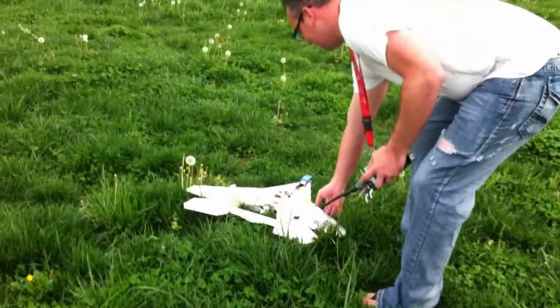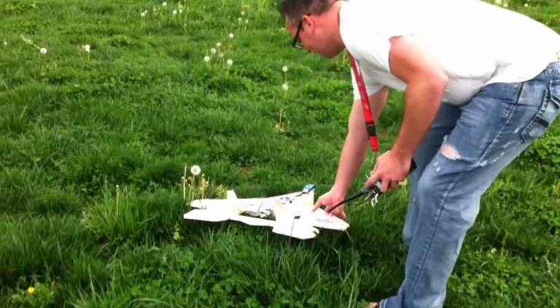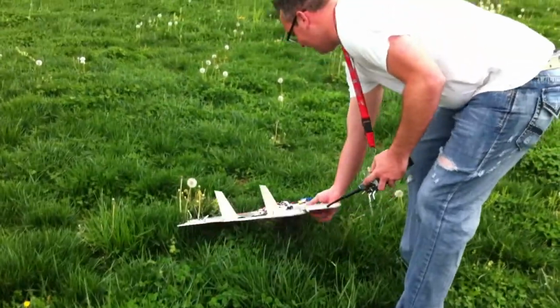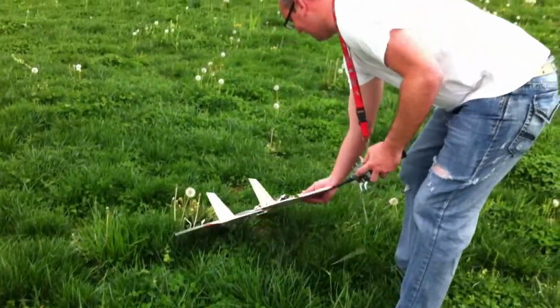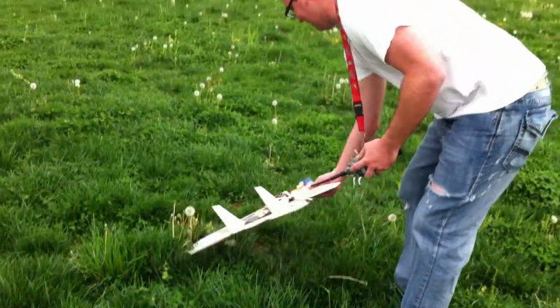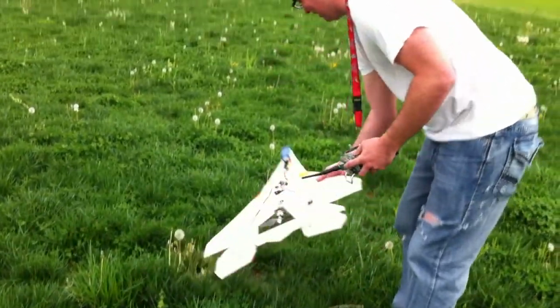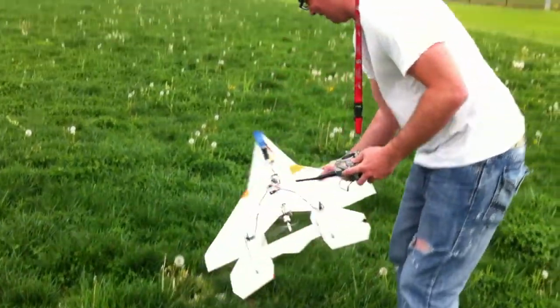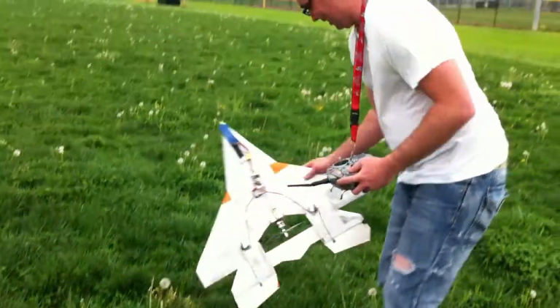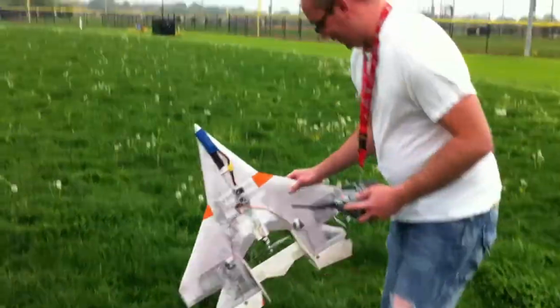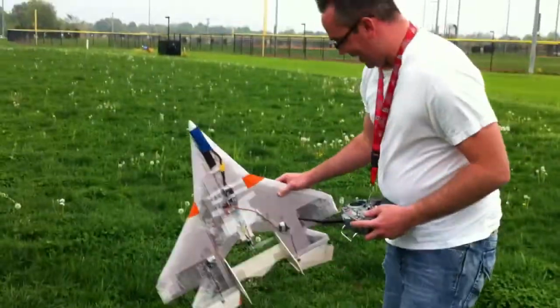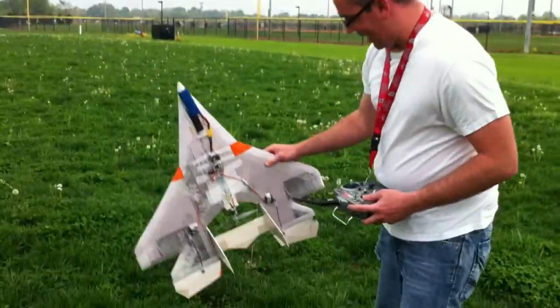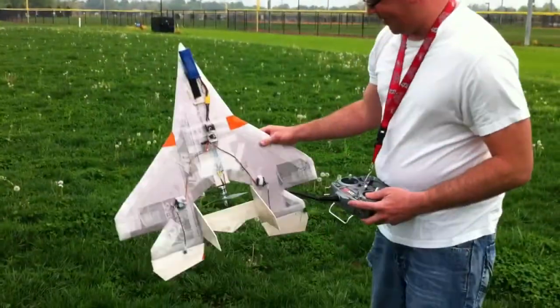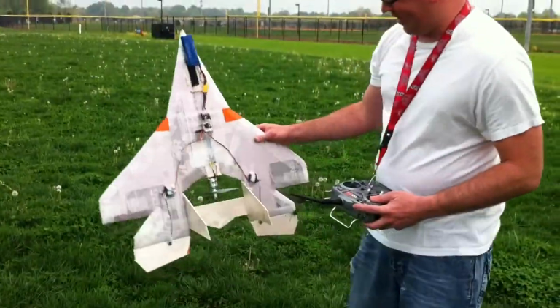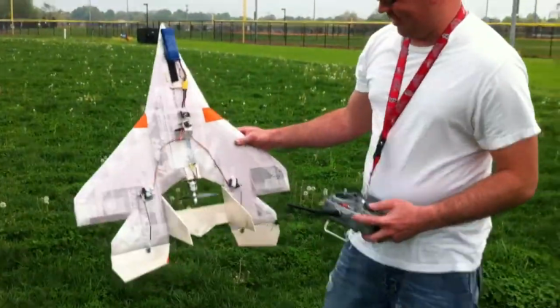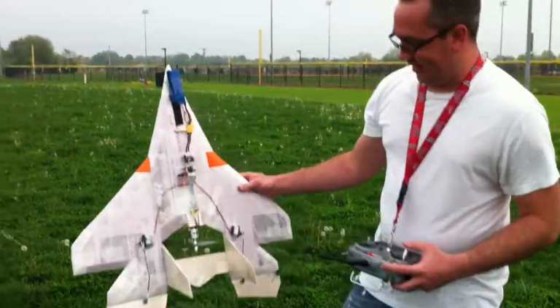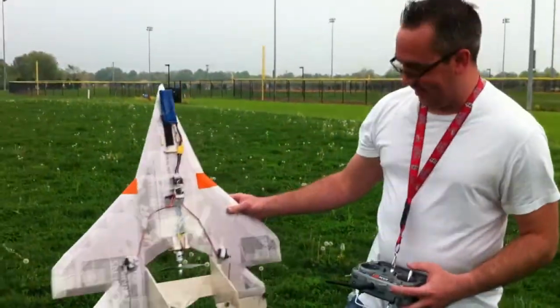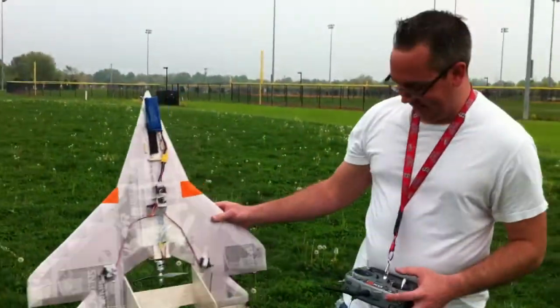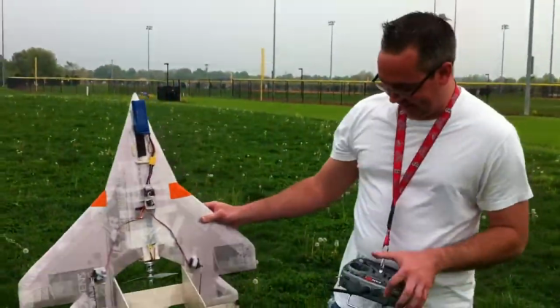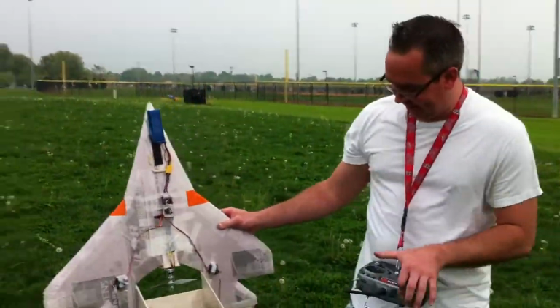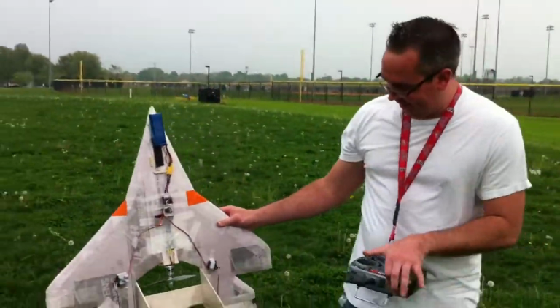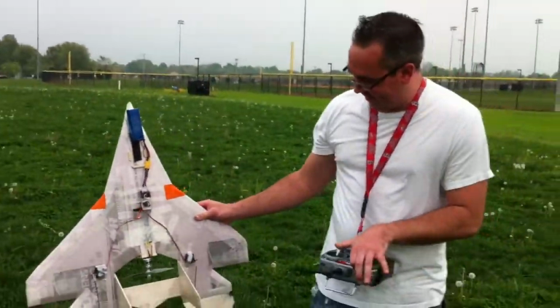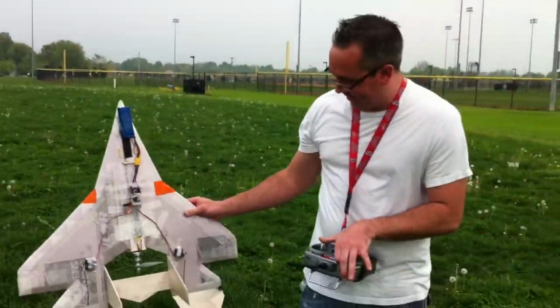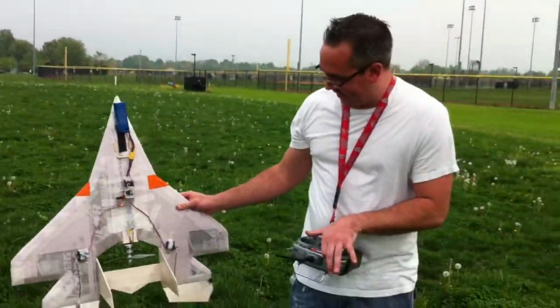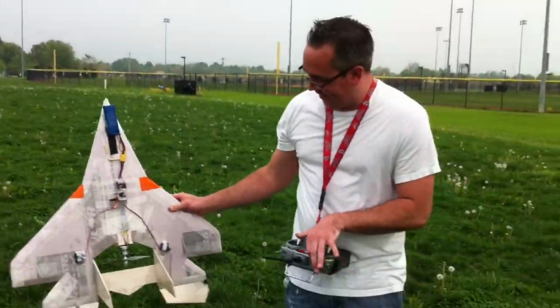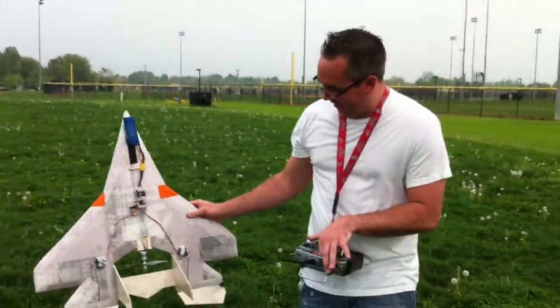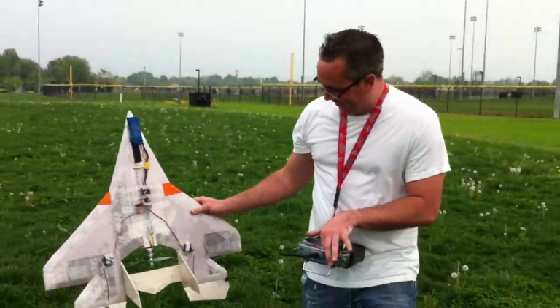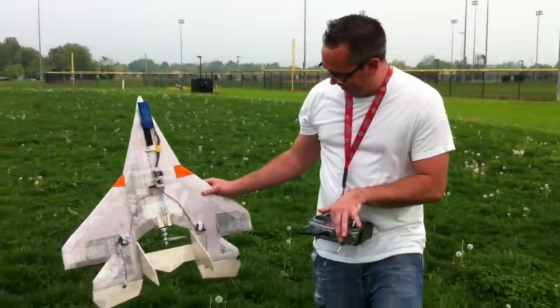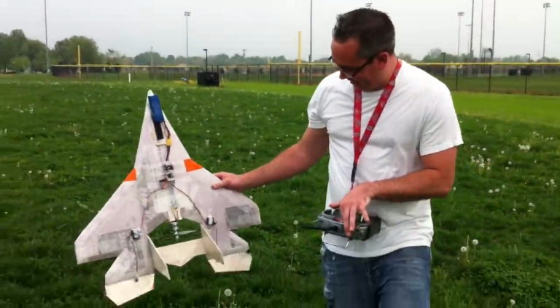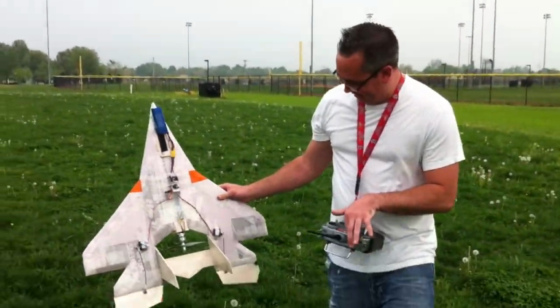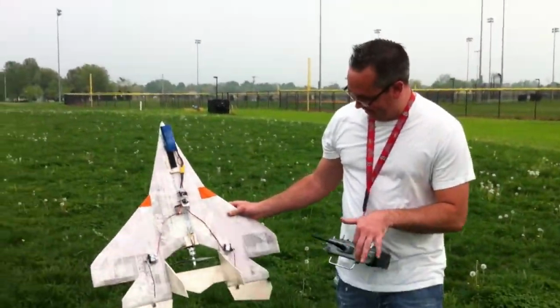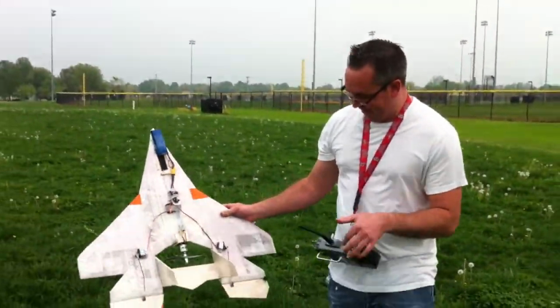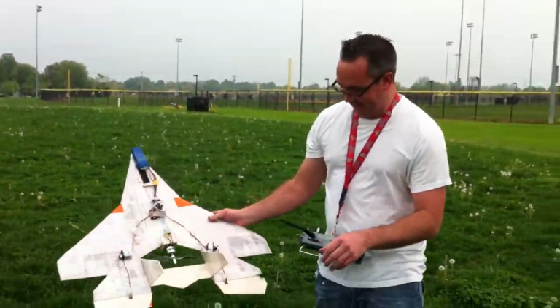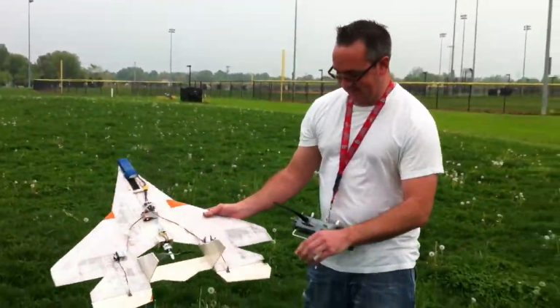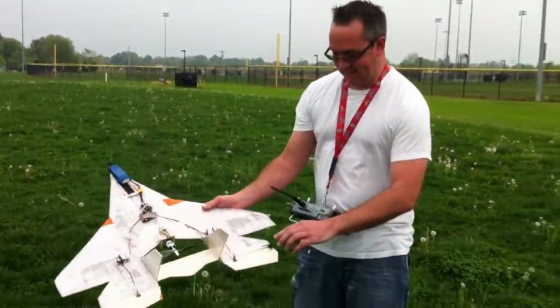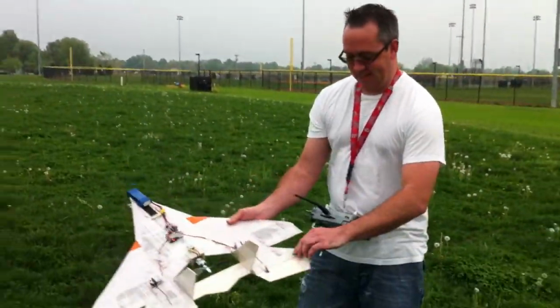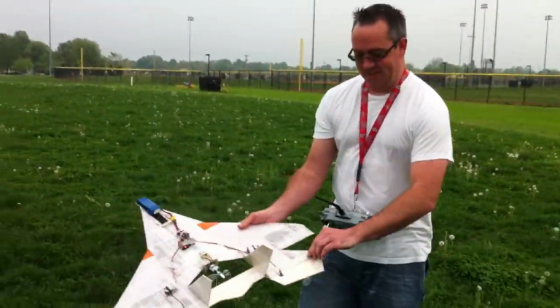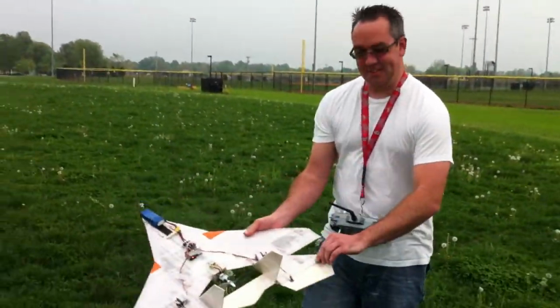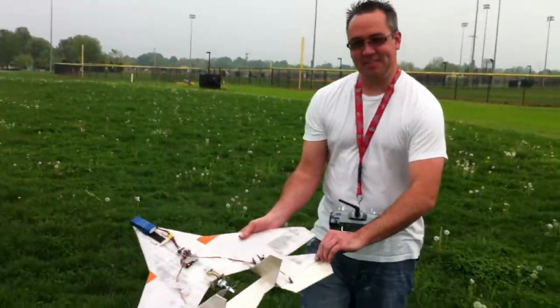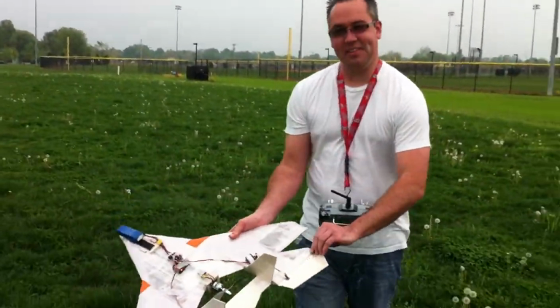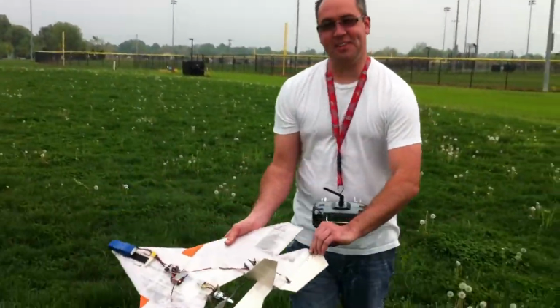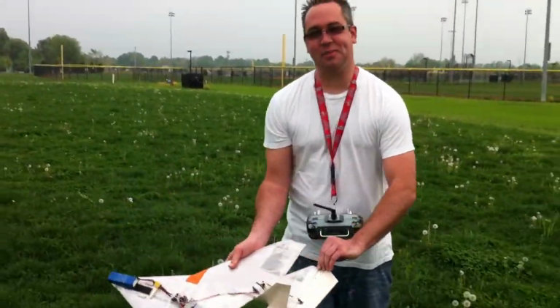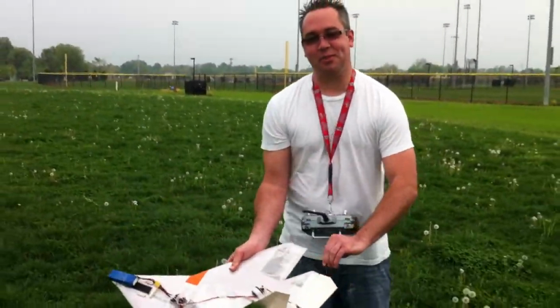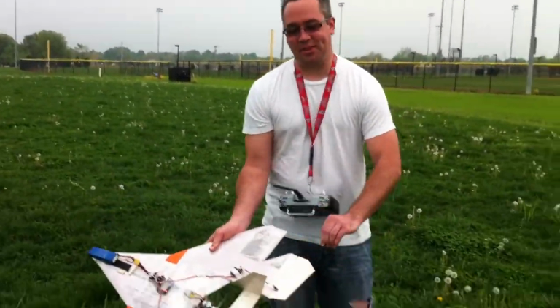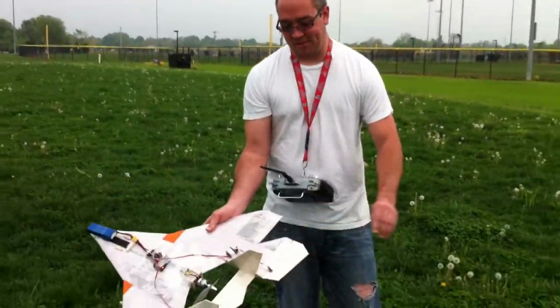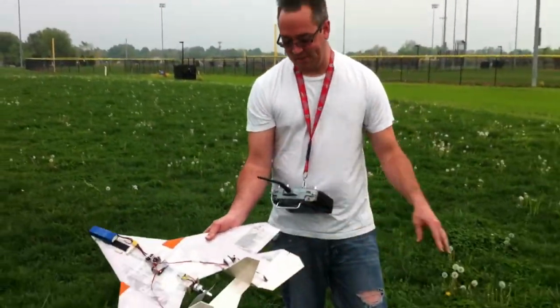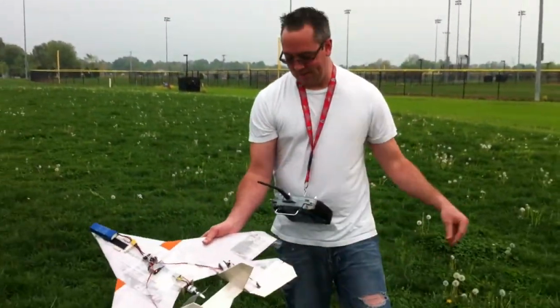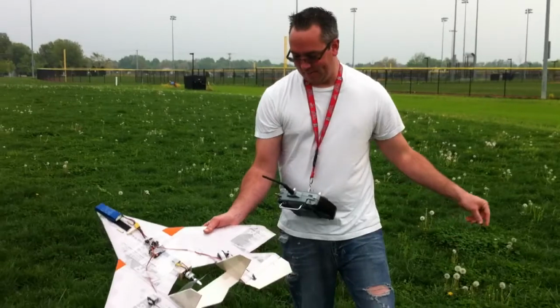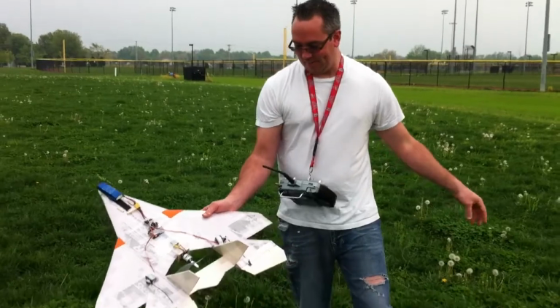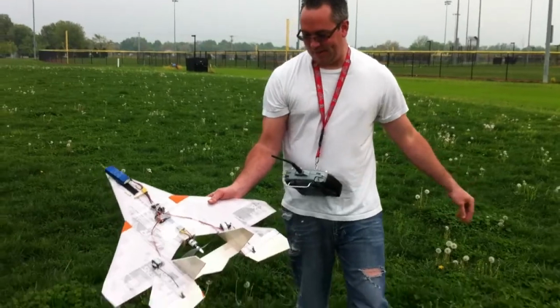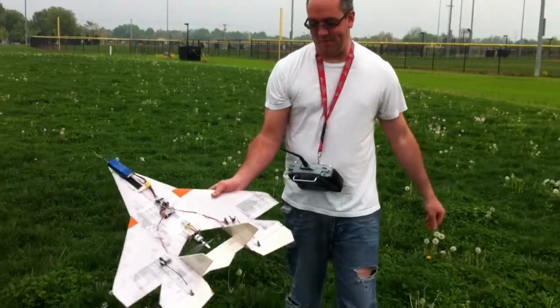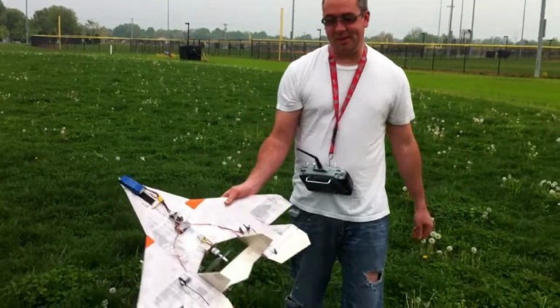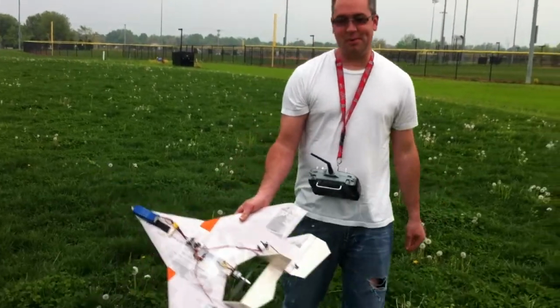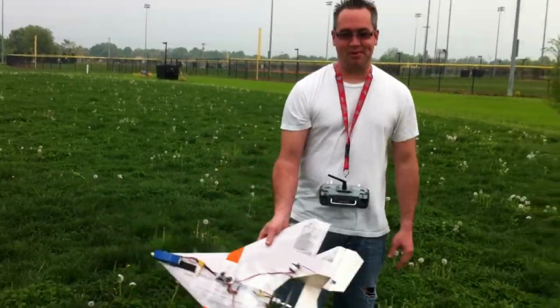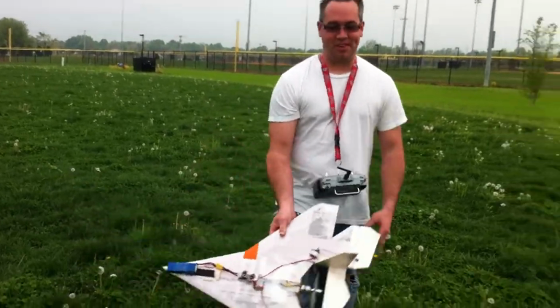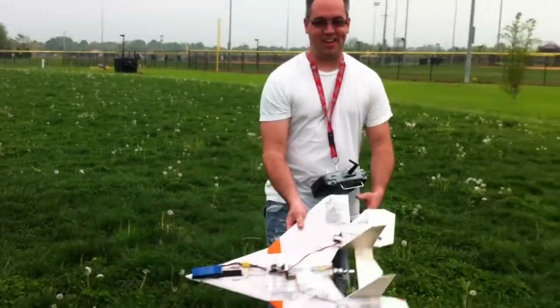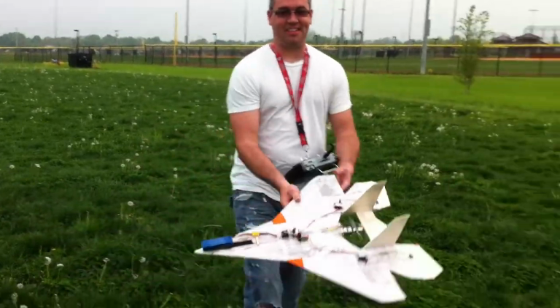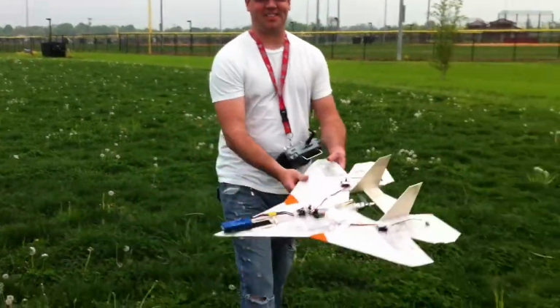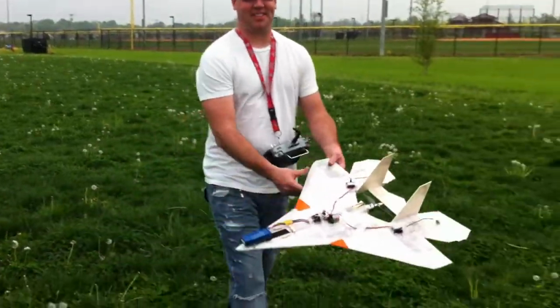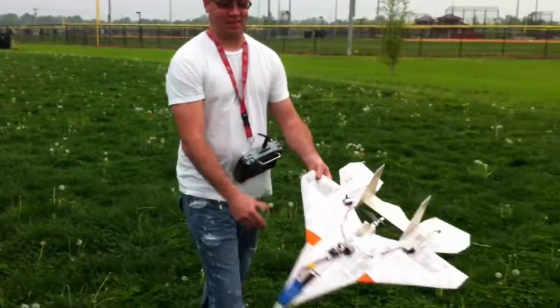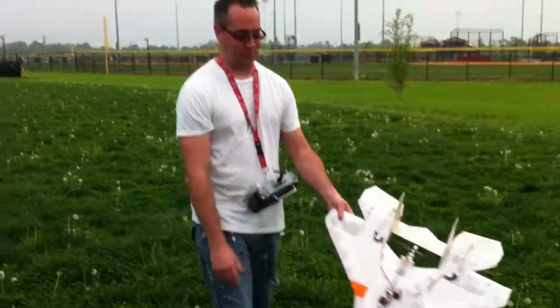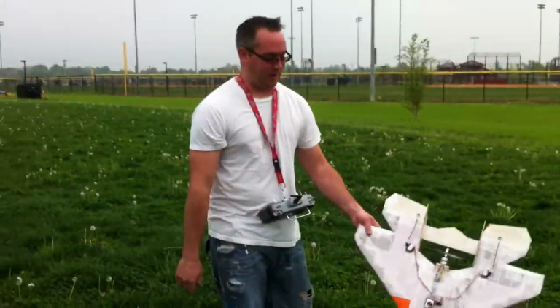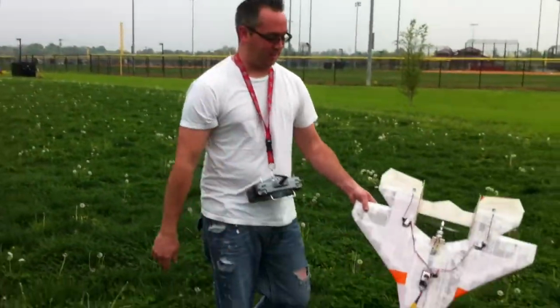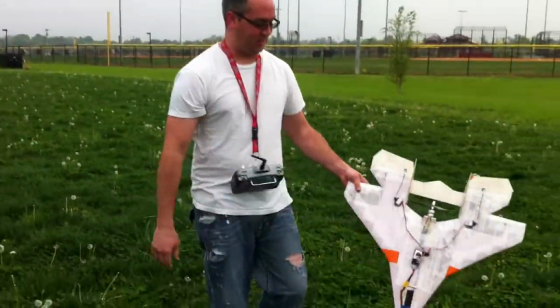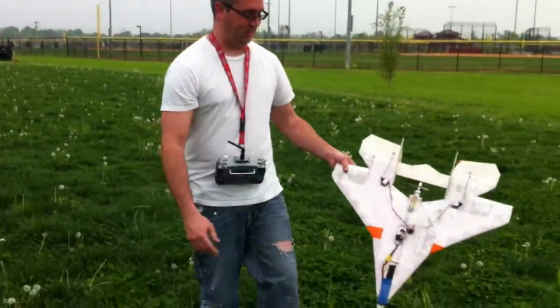Alright, here we have it. Looks good to go — good for many many more flights. Thanks for watching.